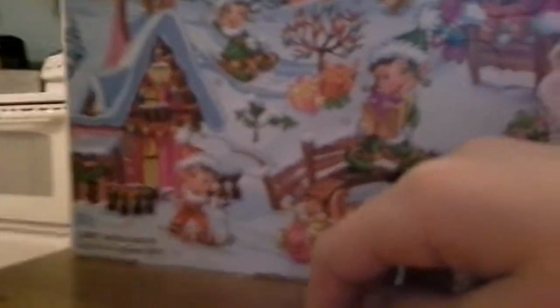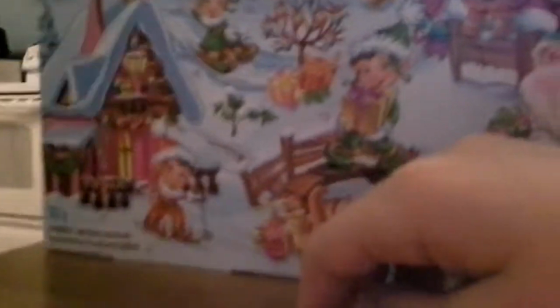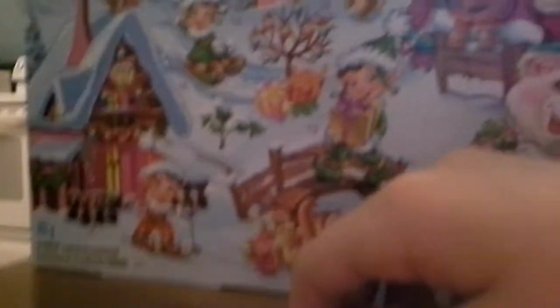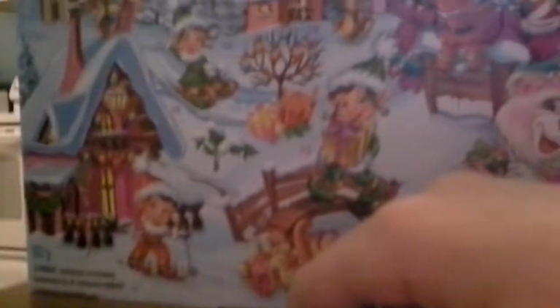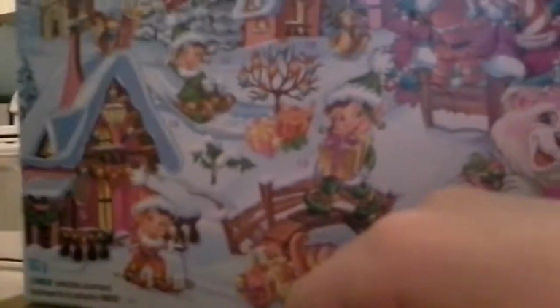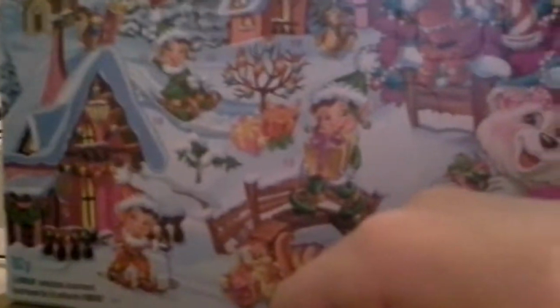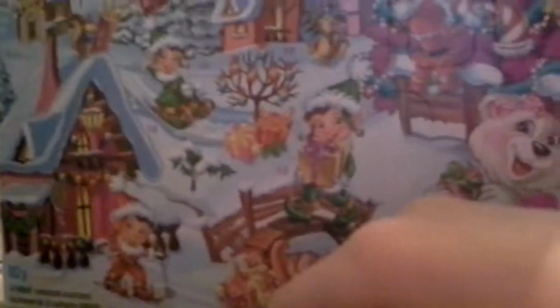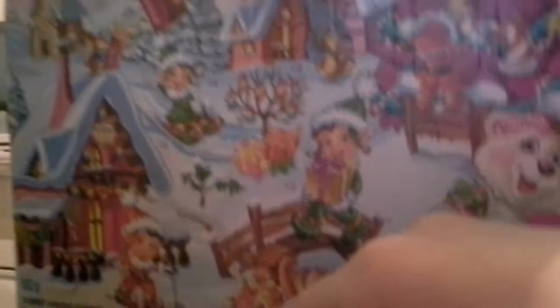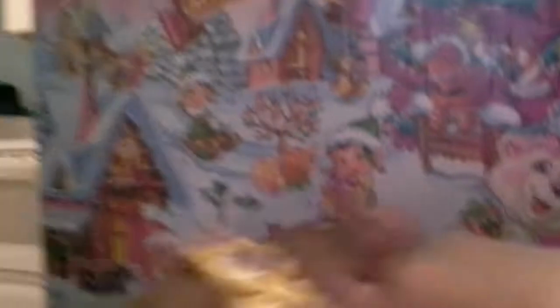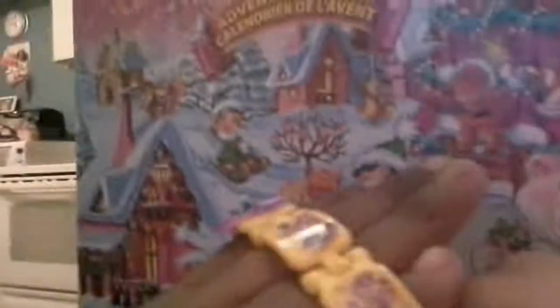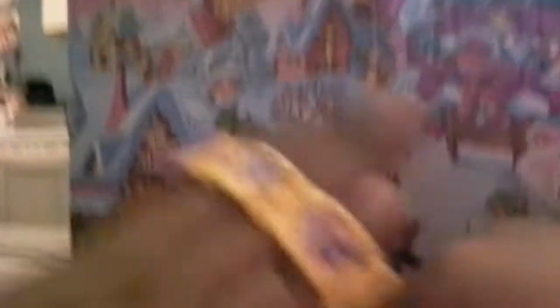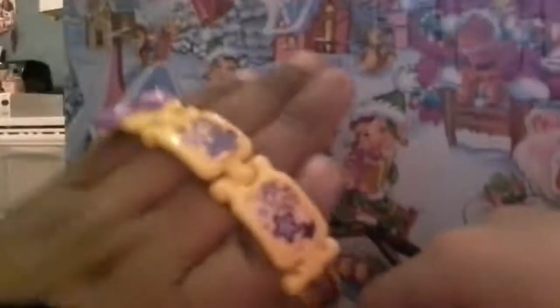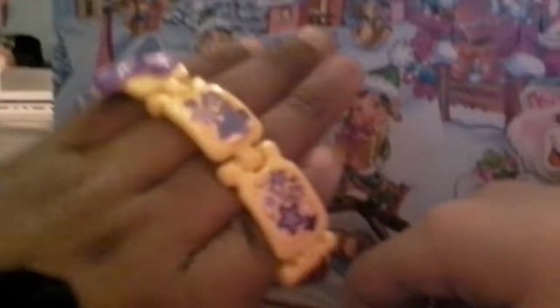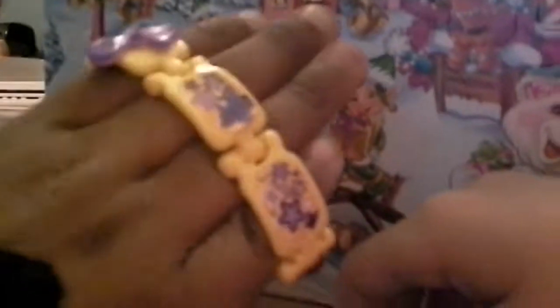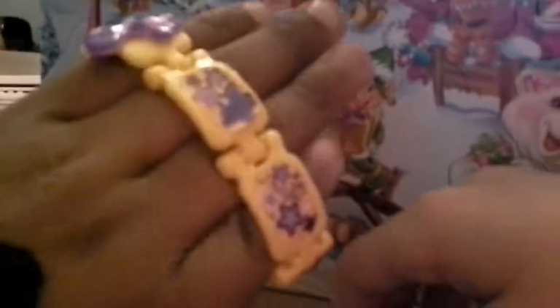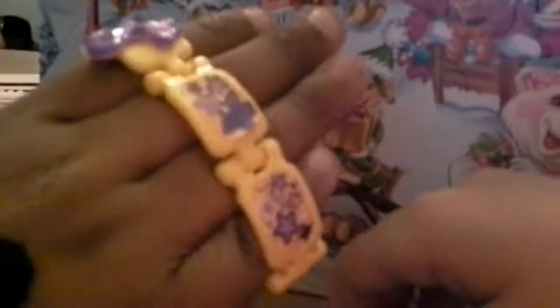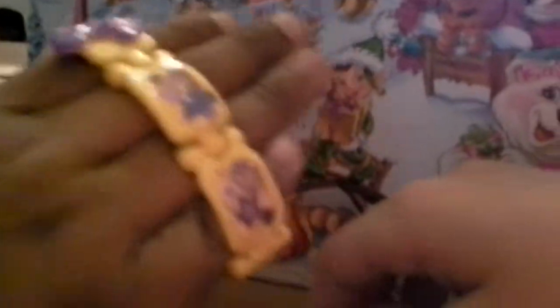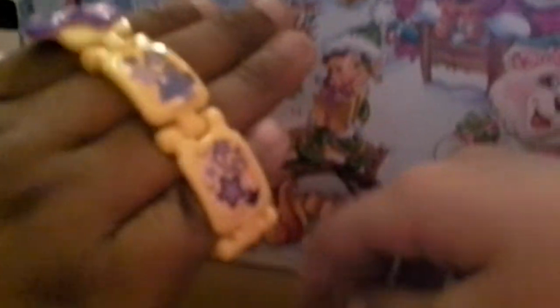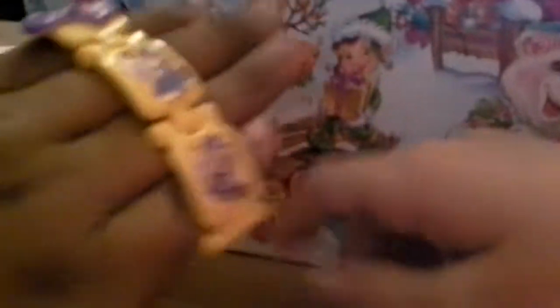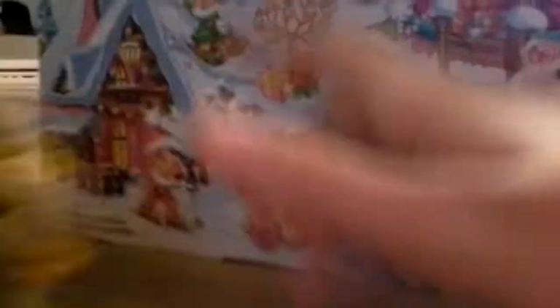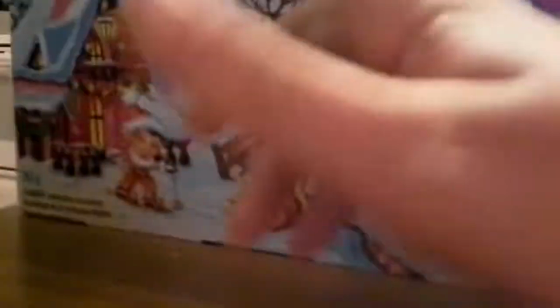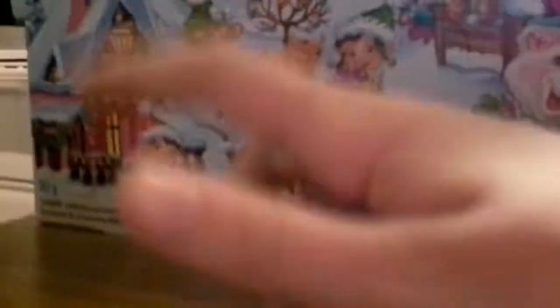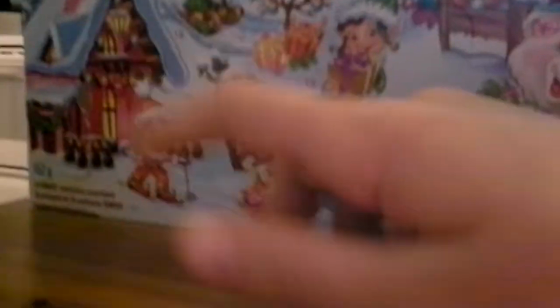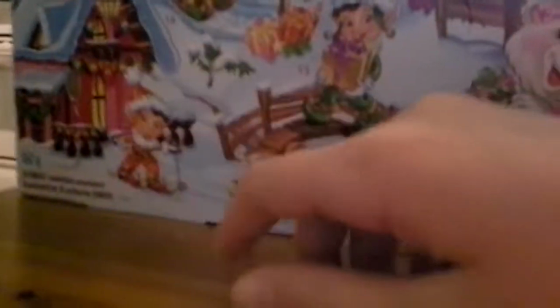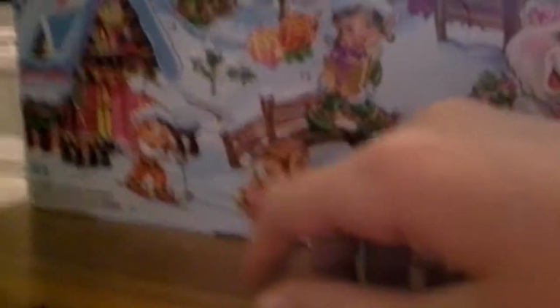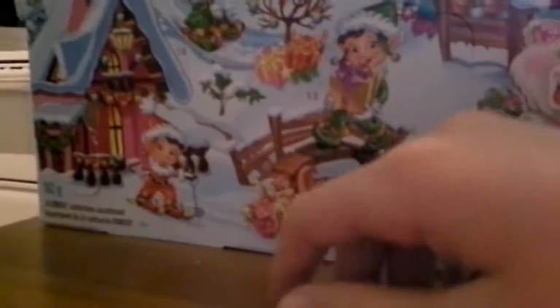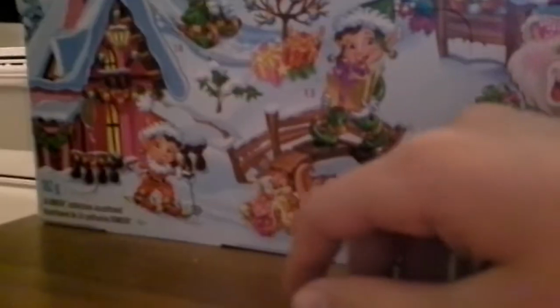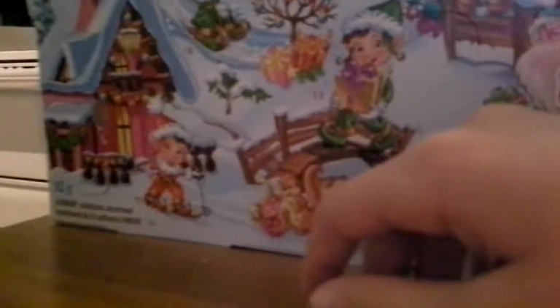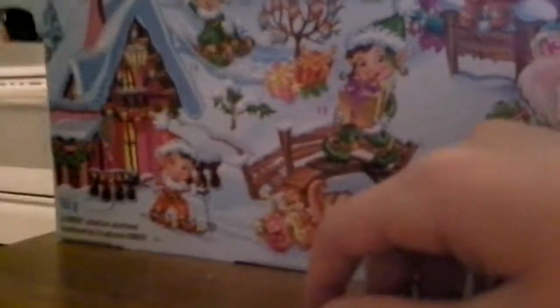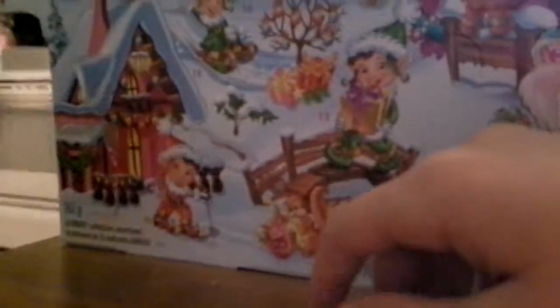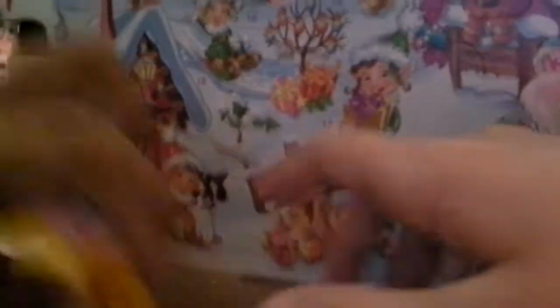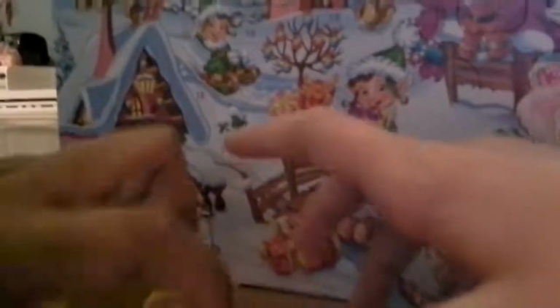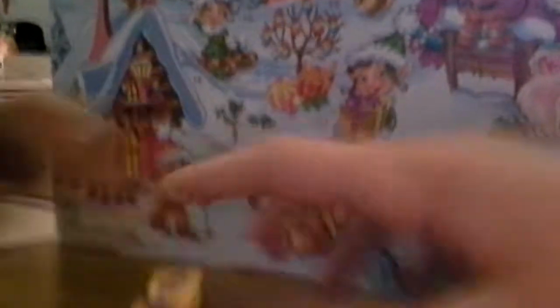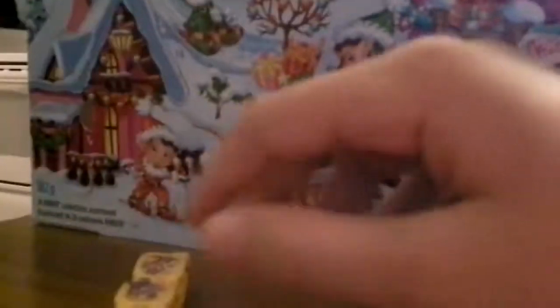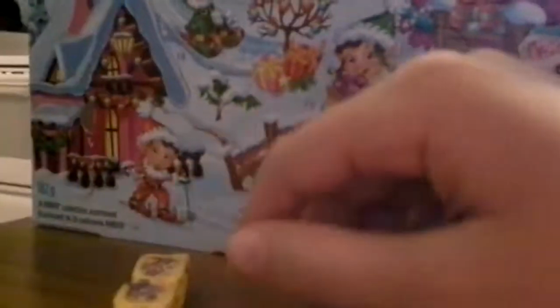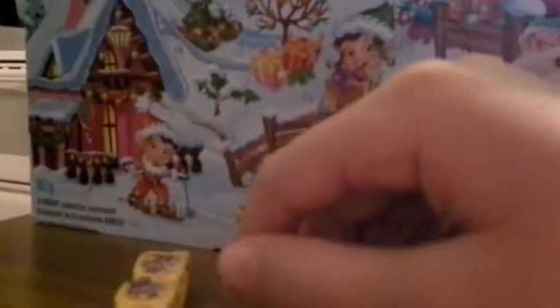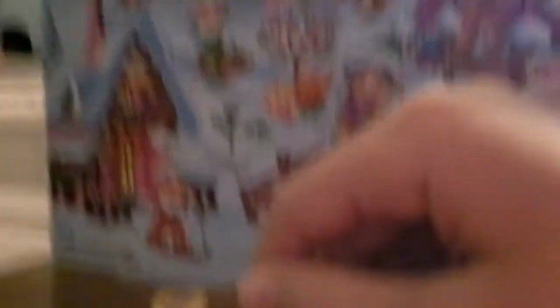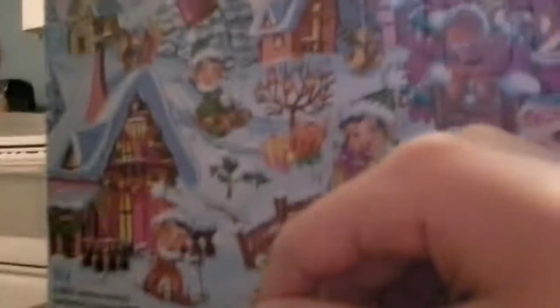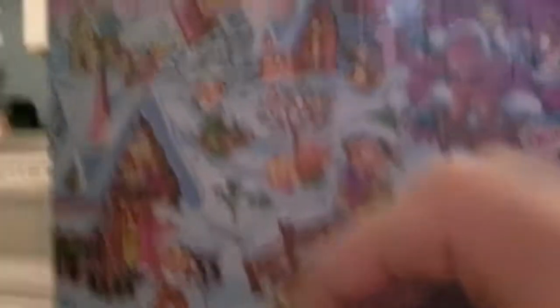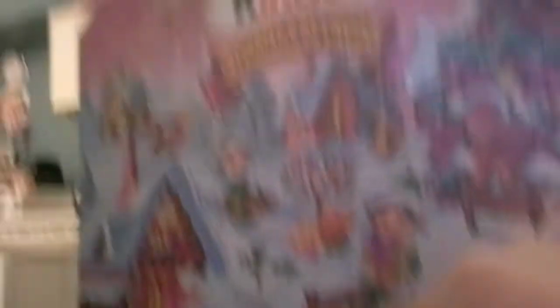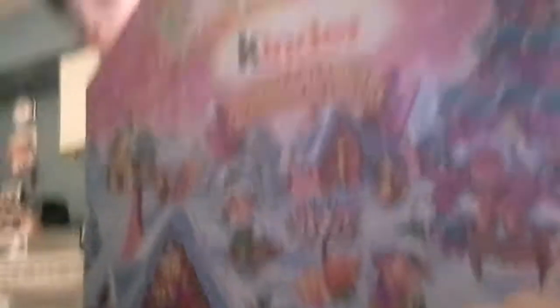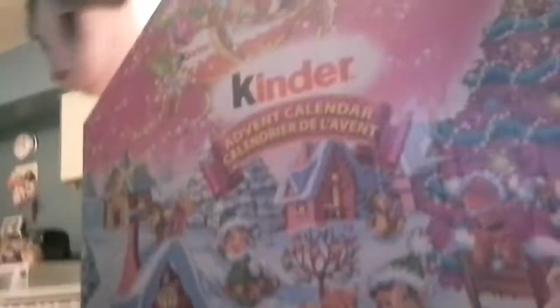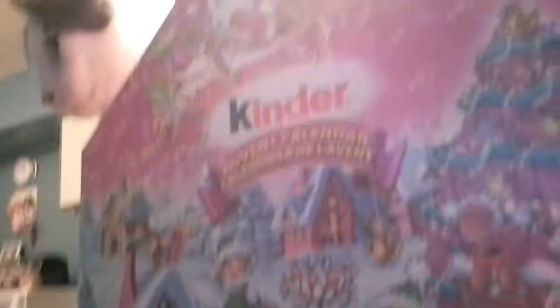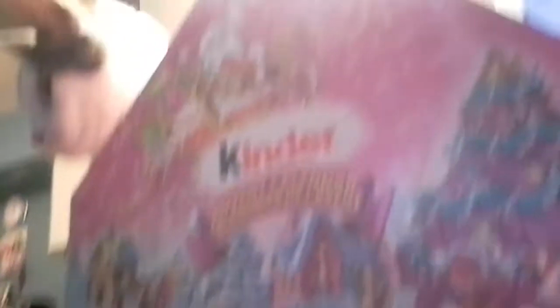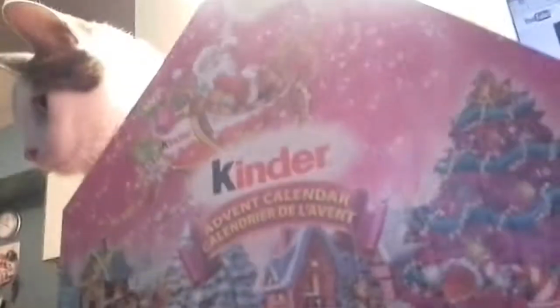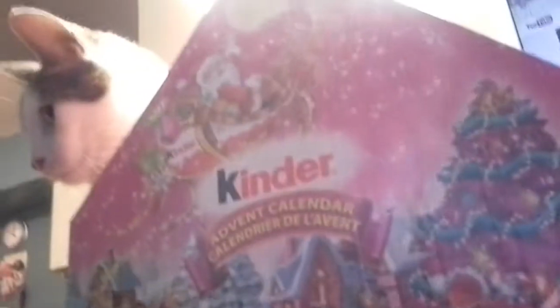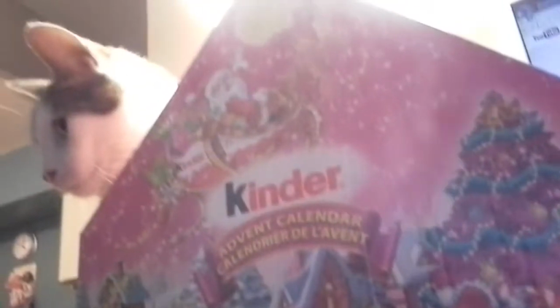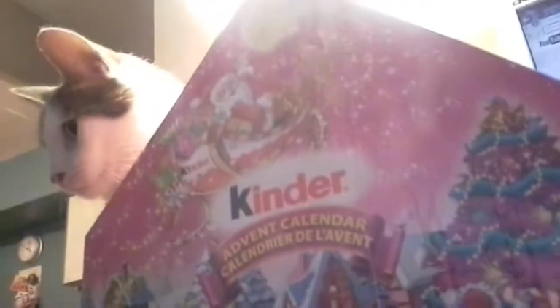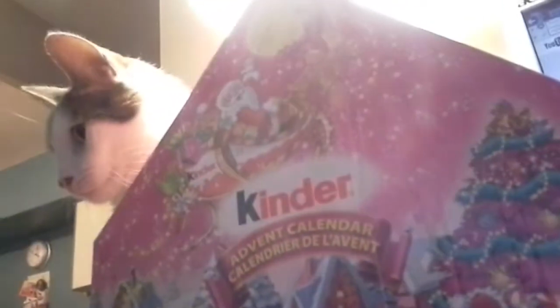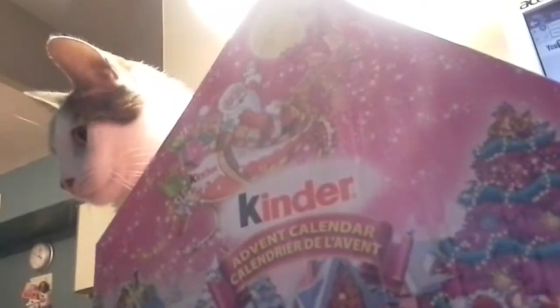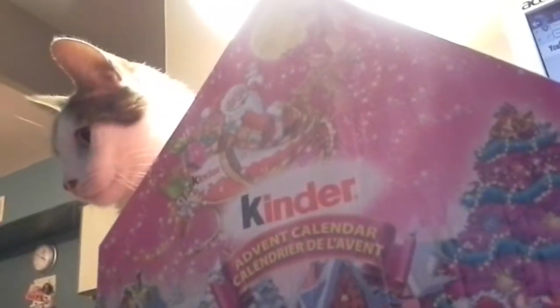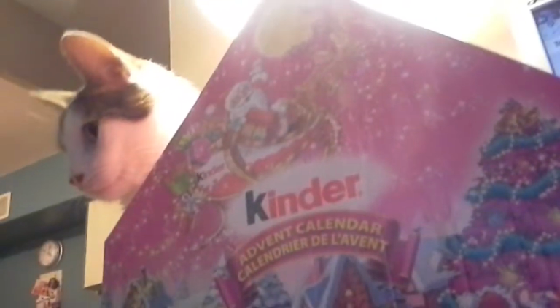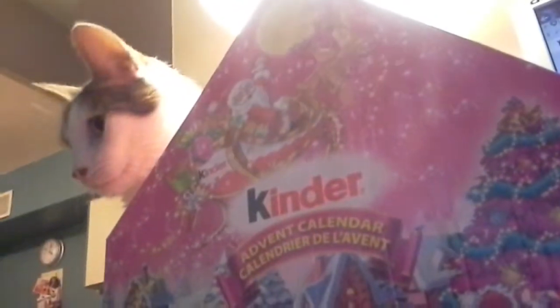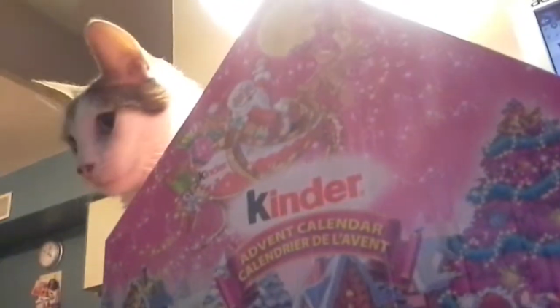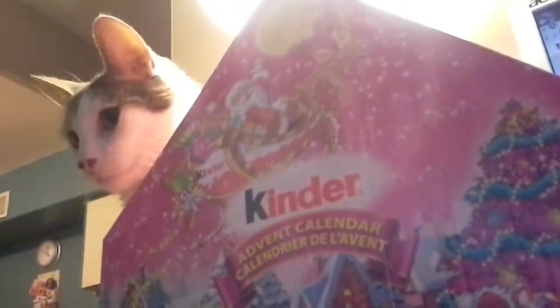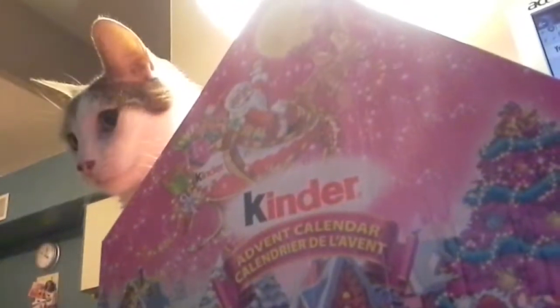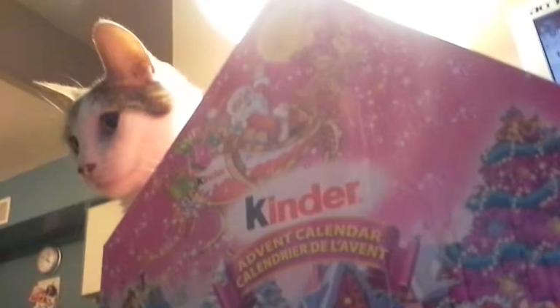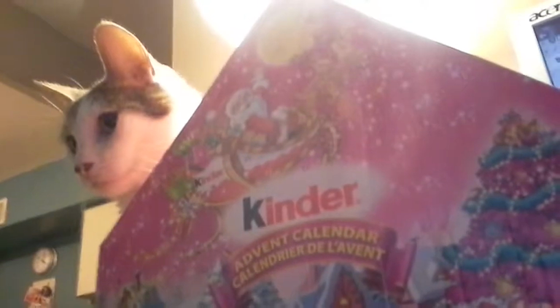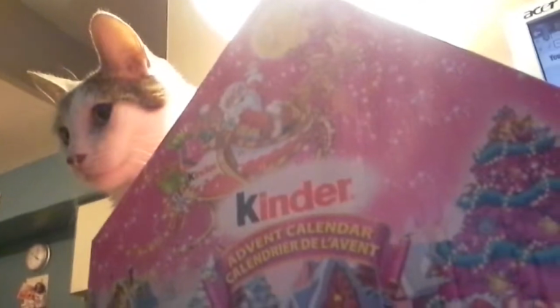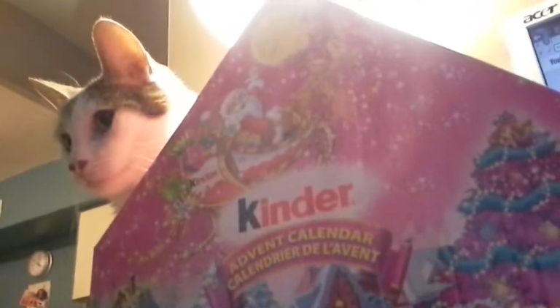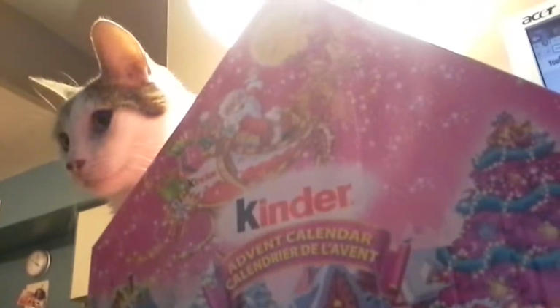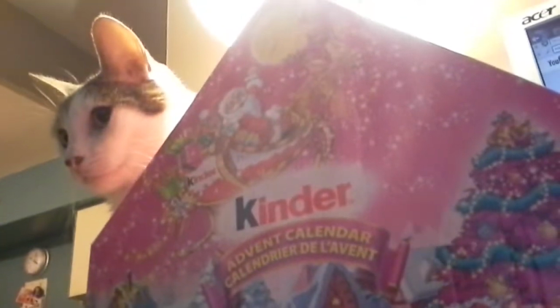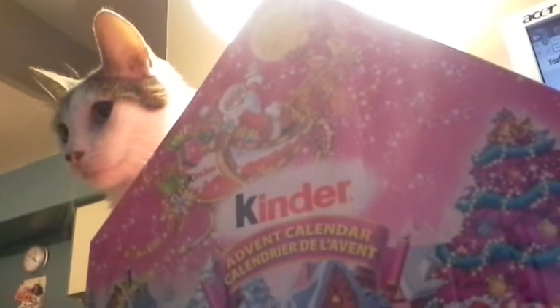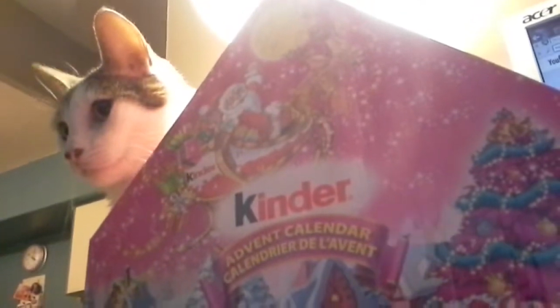It's up here. That's it. And for some reason, my cat's watching us do the video.